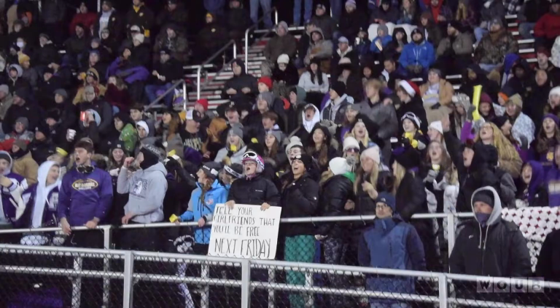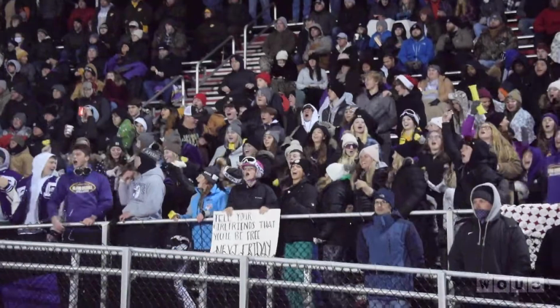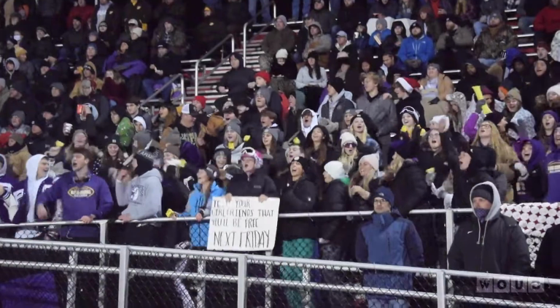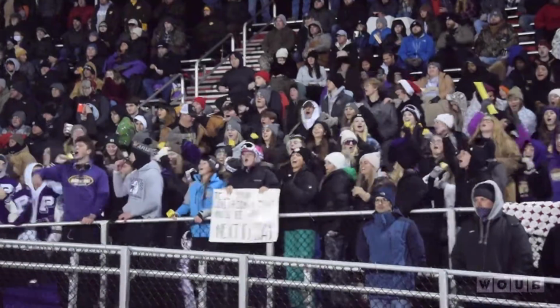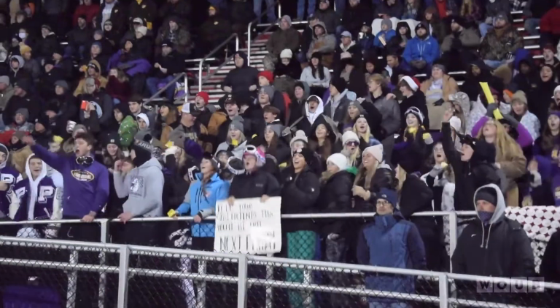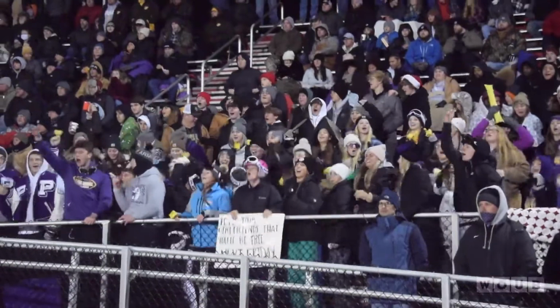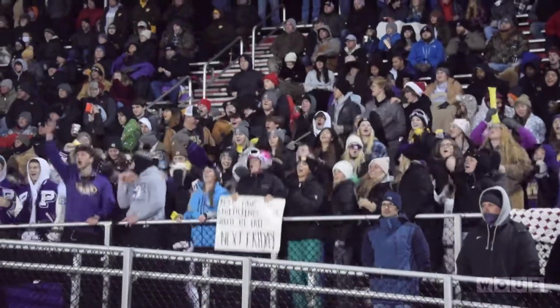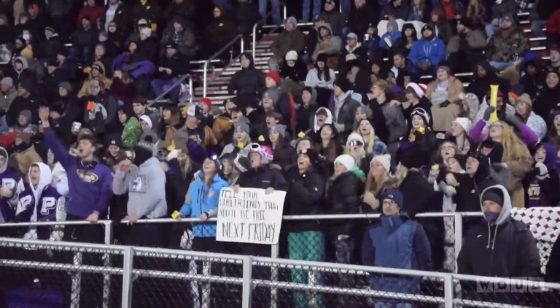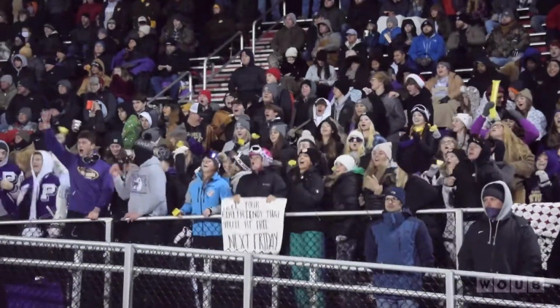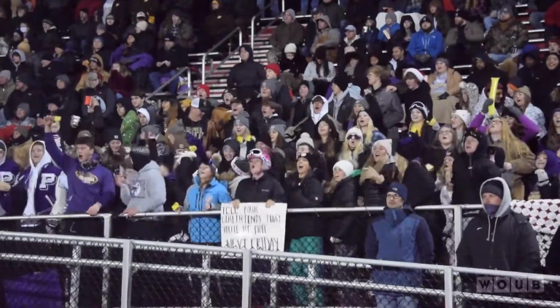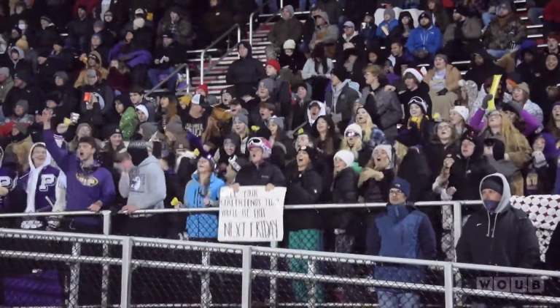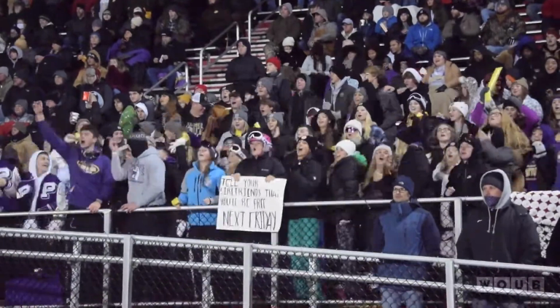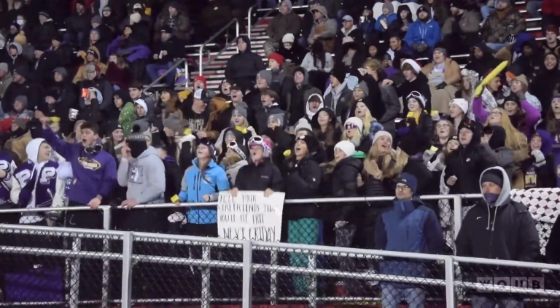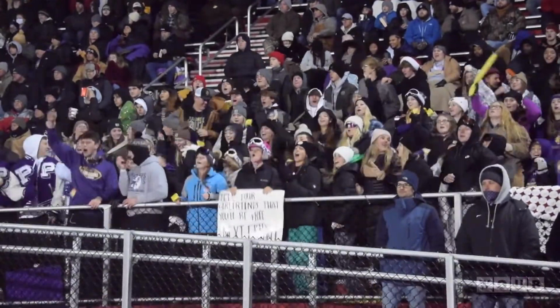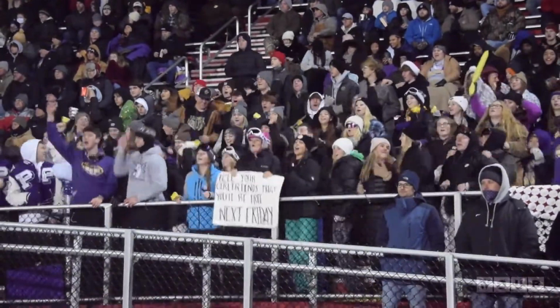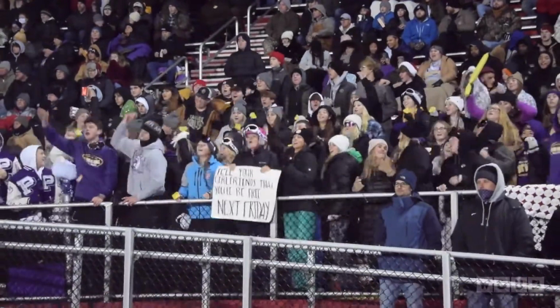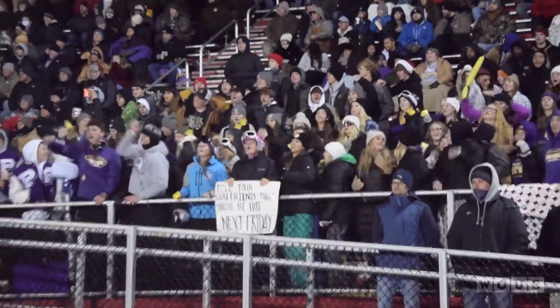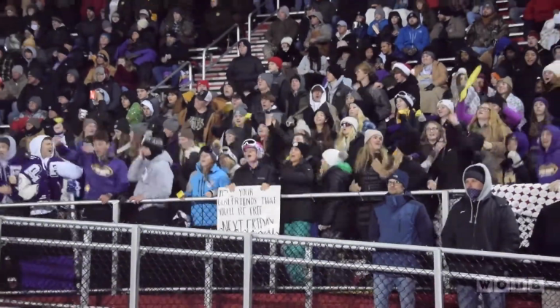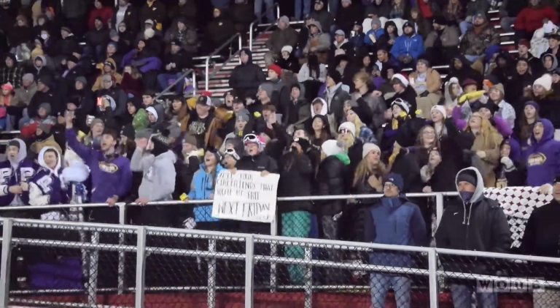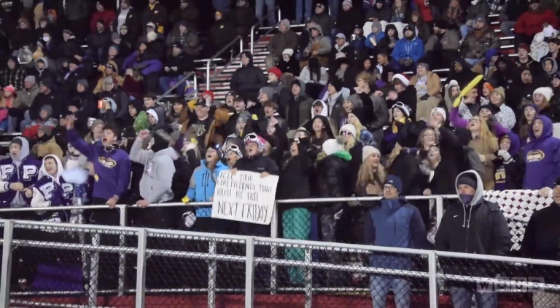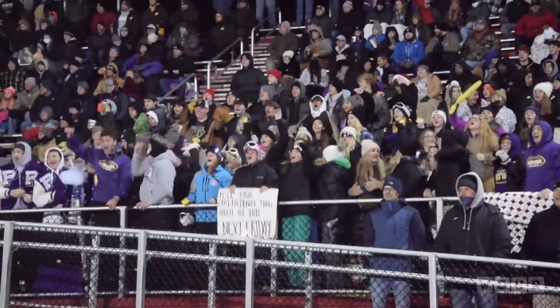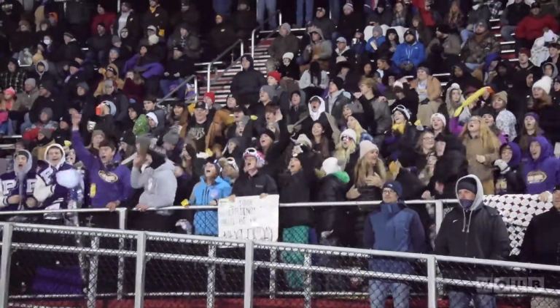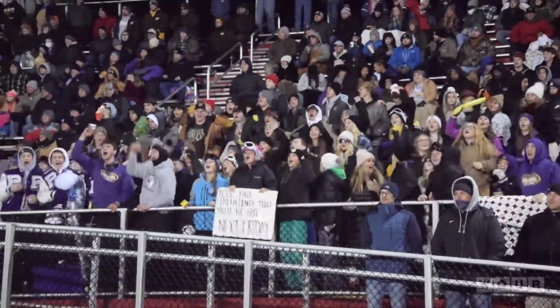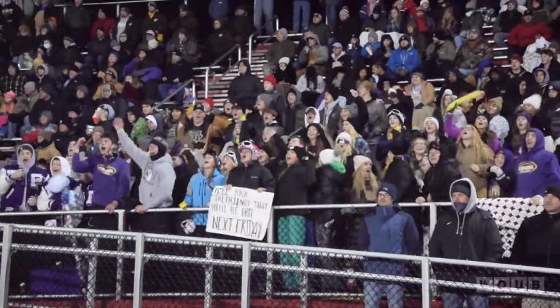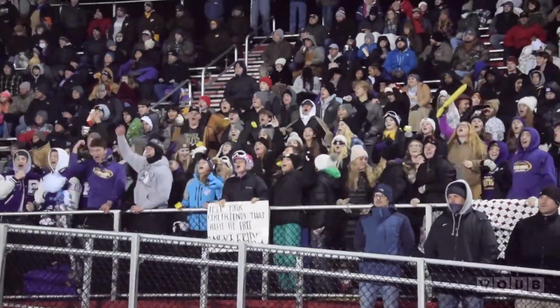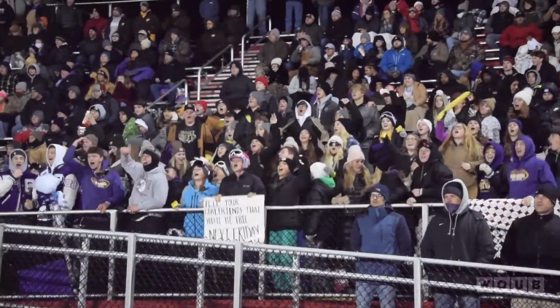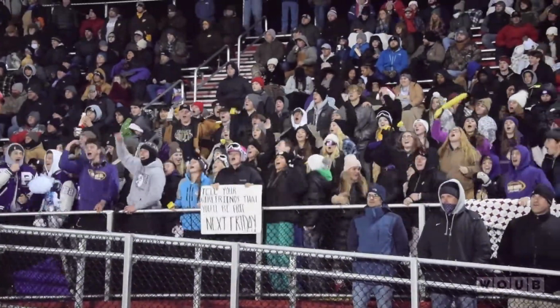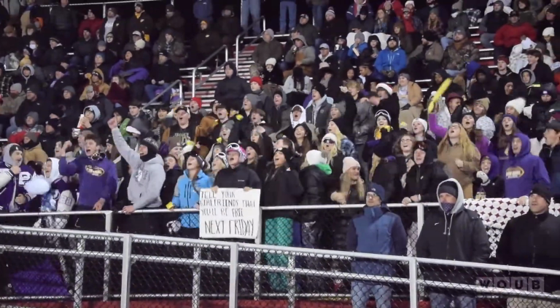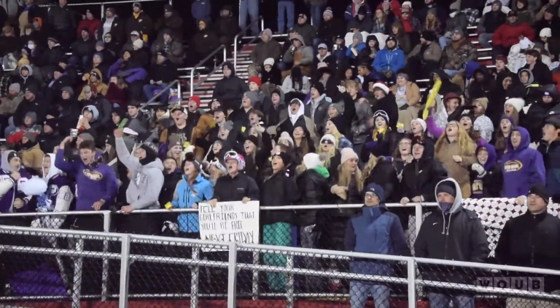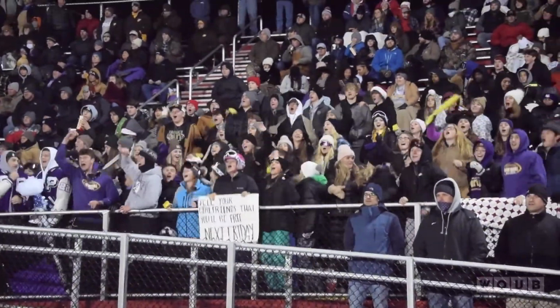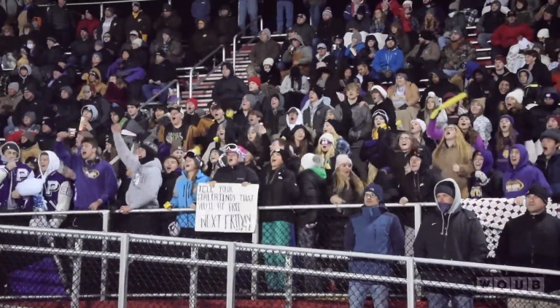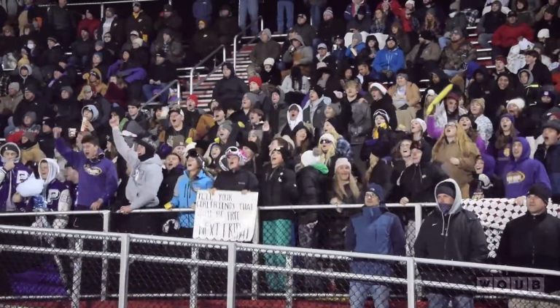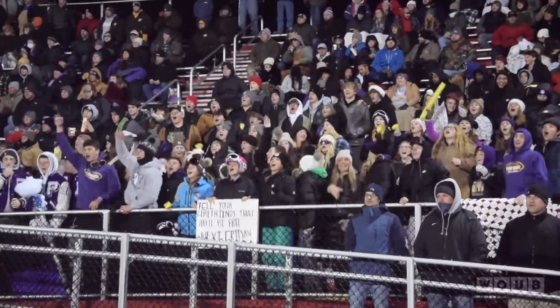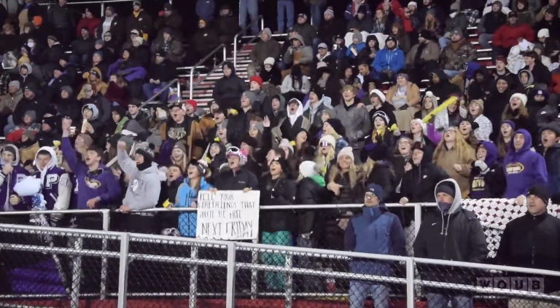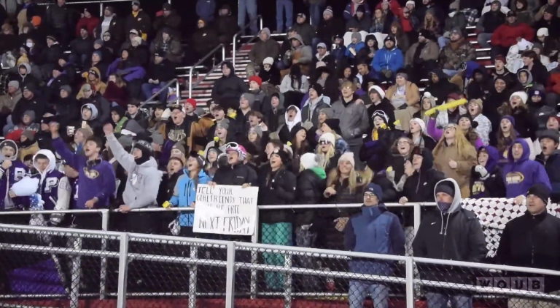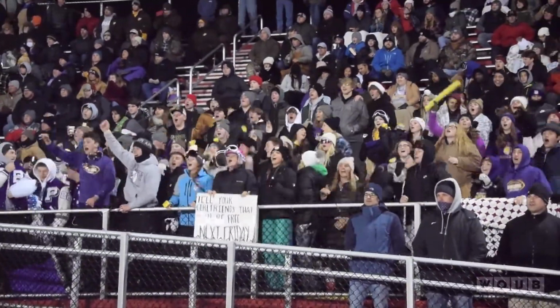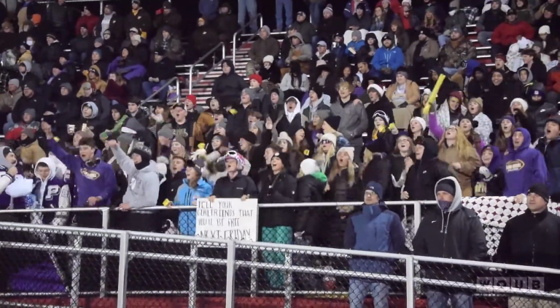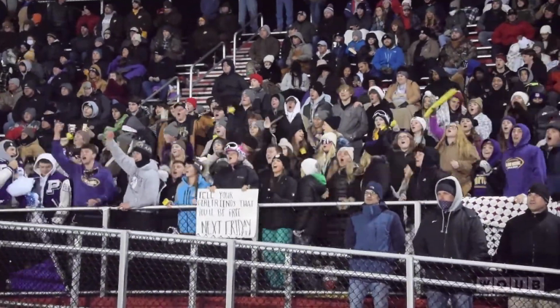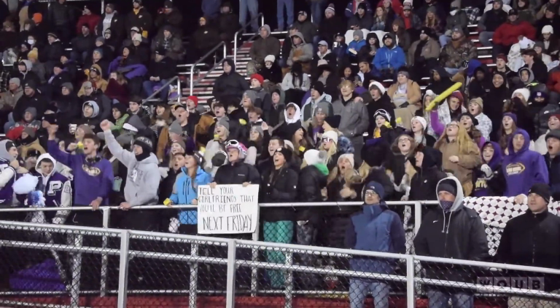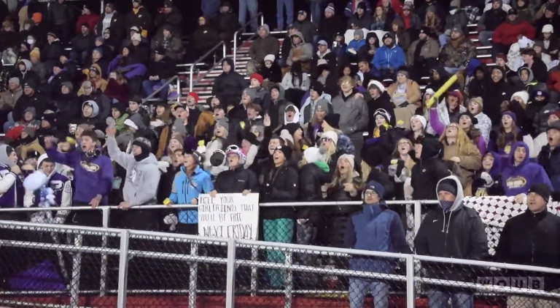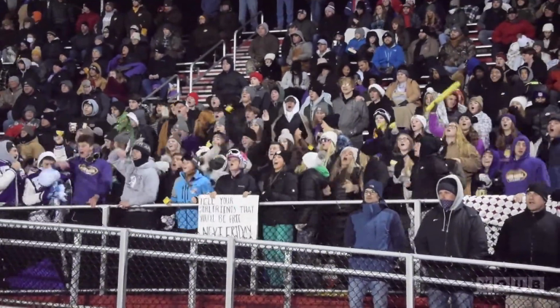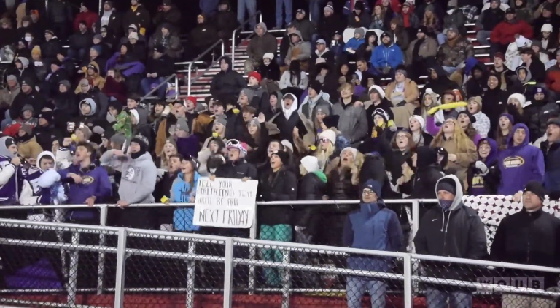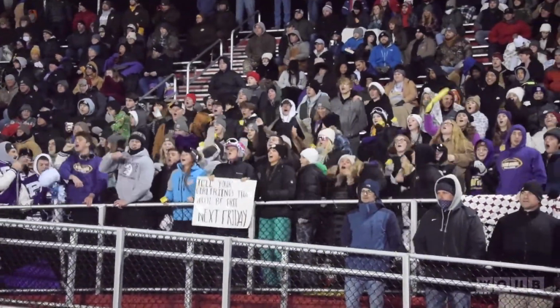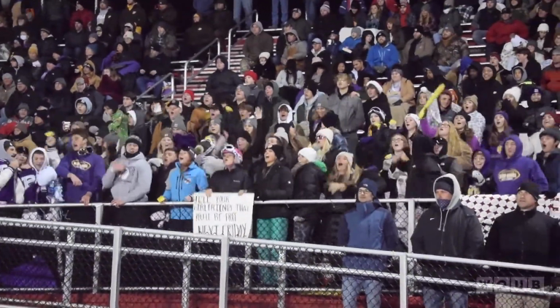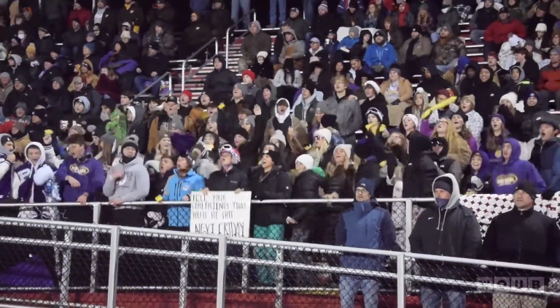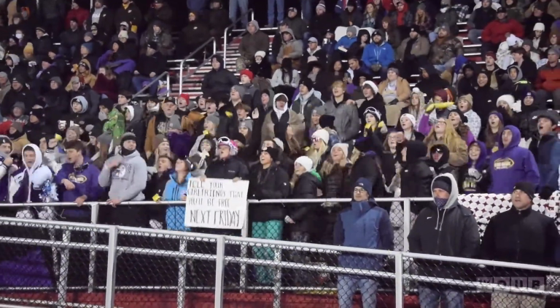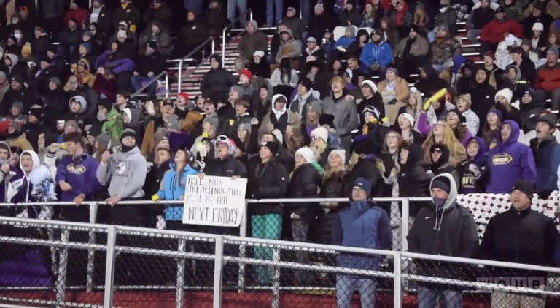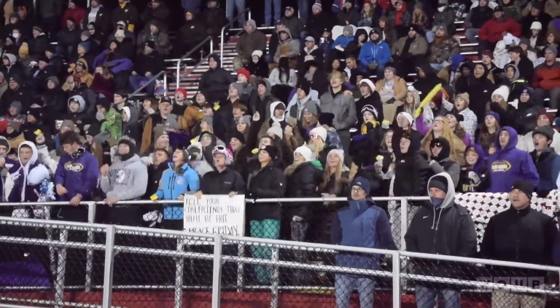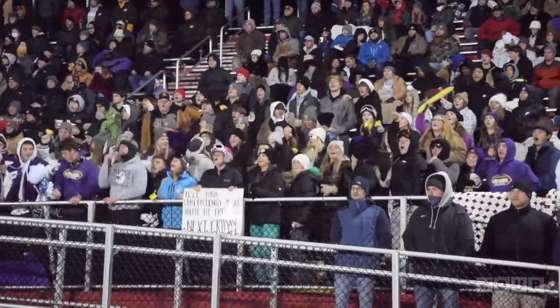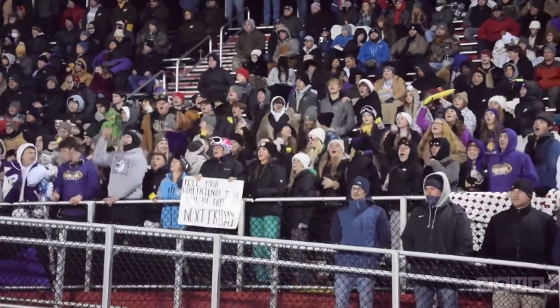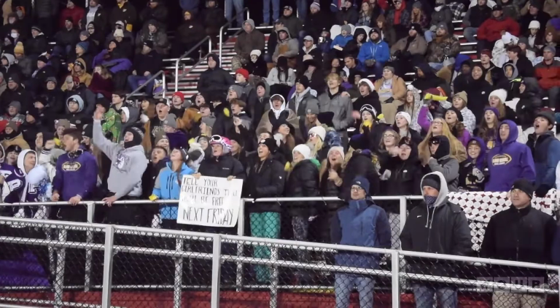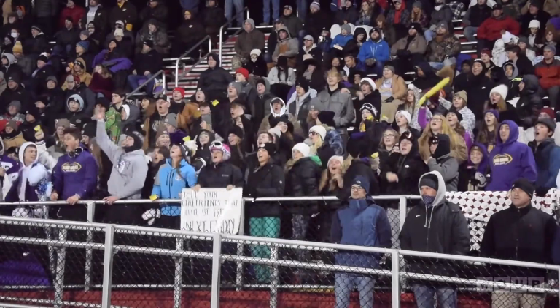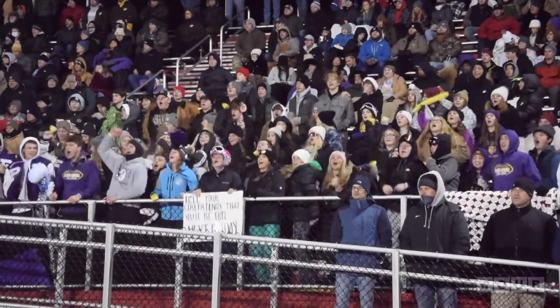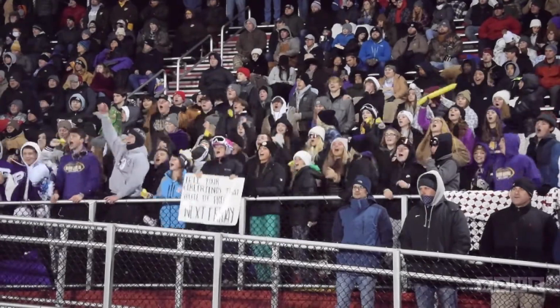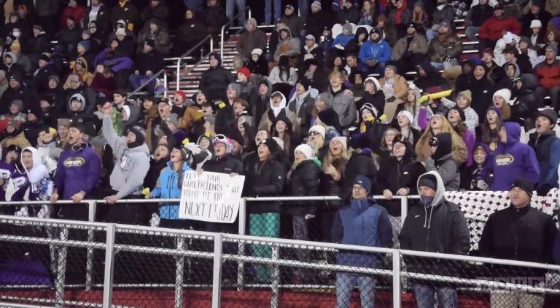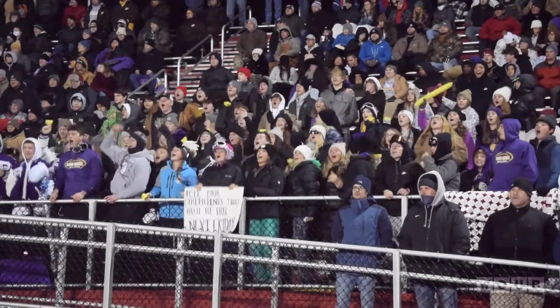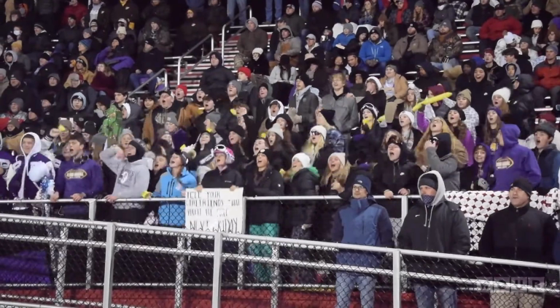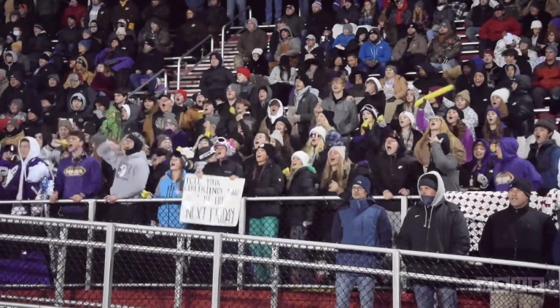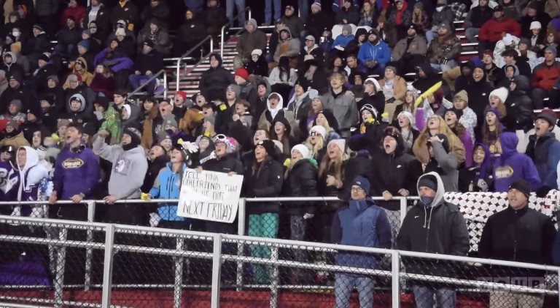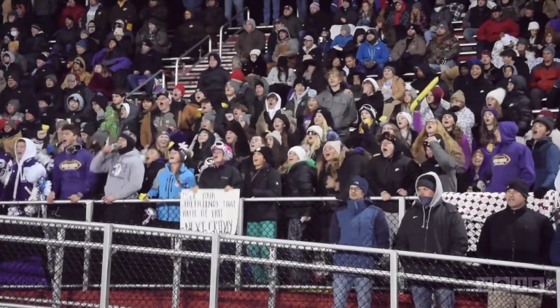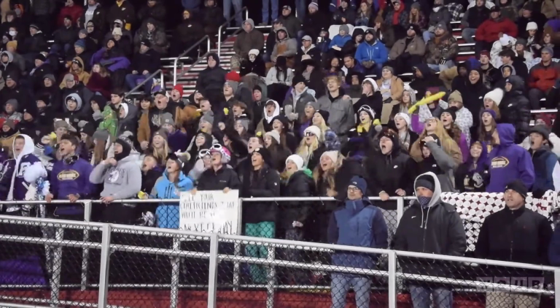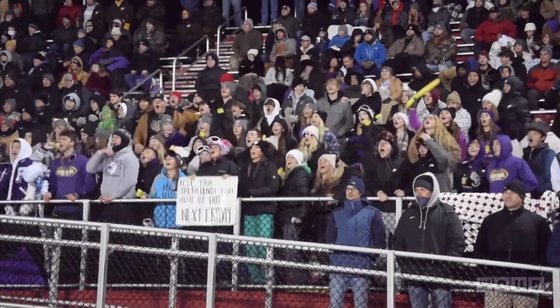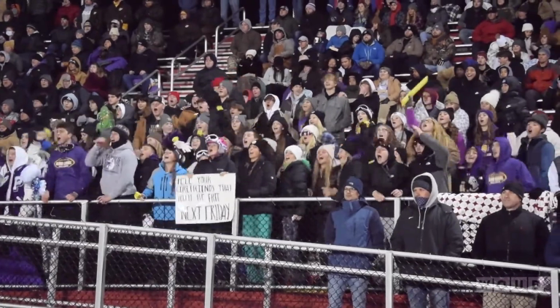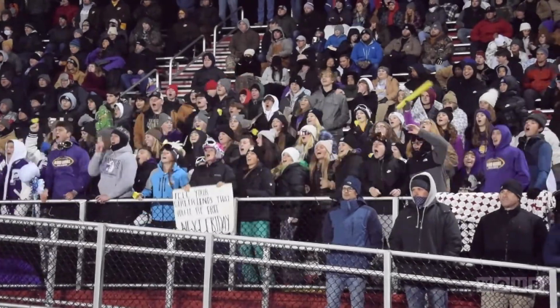Bloom Carroll took on Clinton Massey in the state semis for D4. Let's jump straight into the second quarter where the score is 7-7.